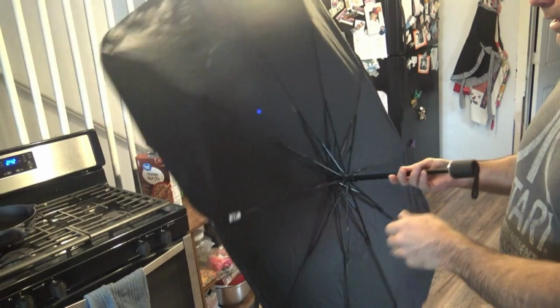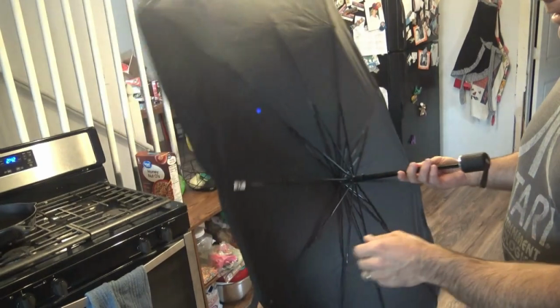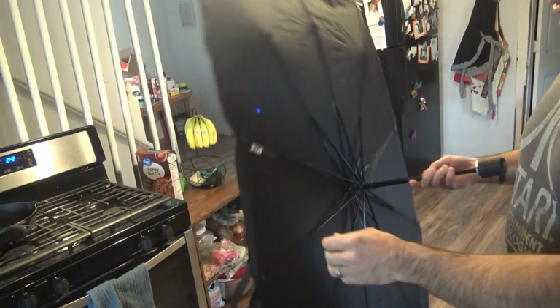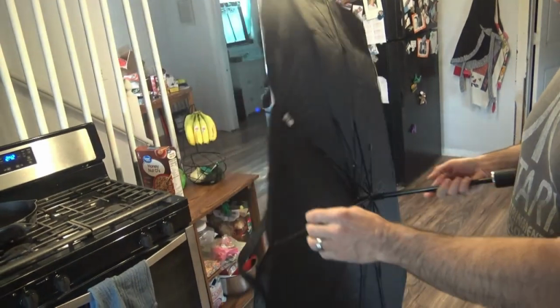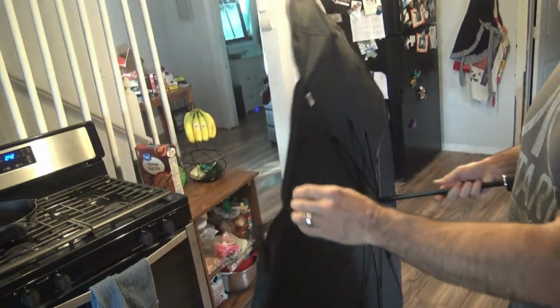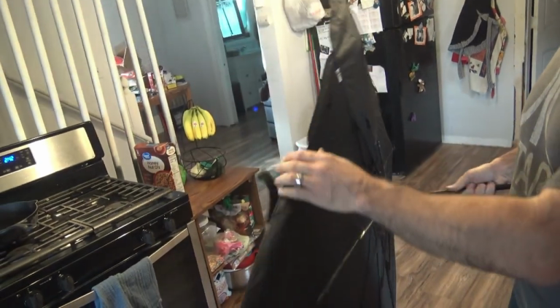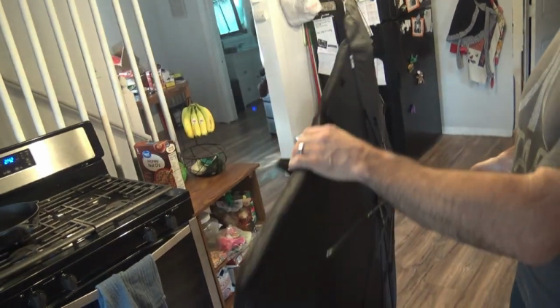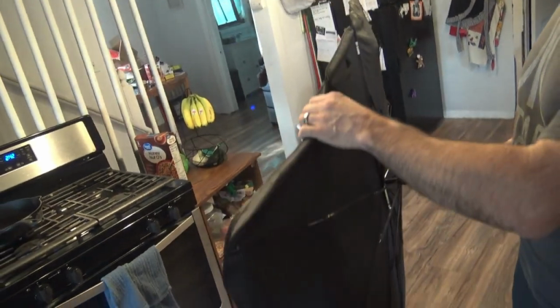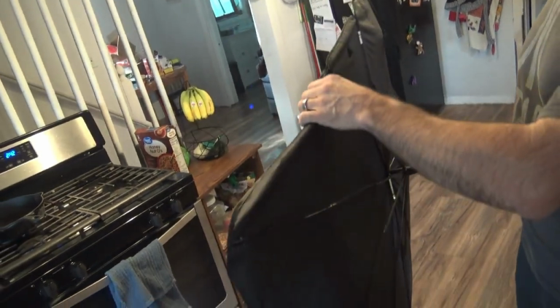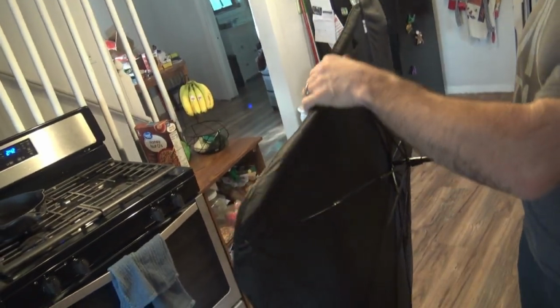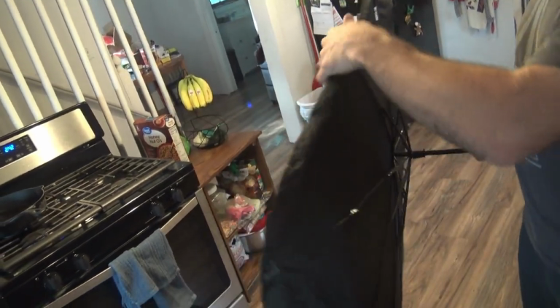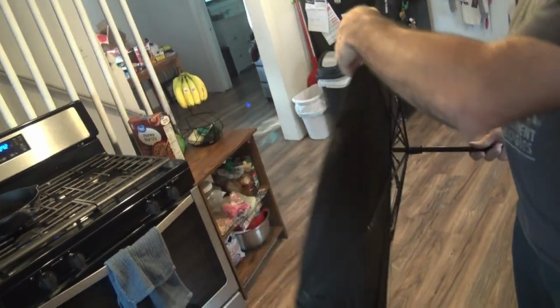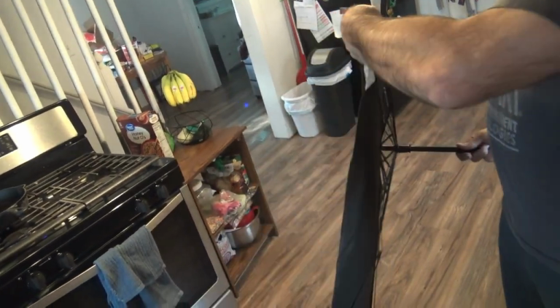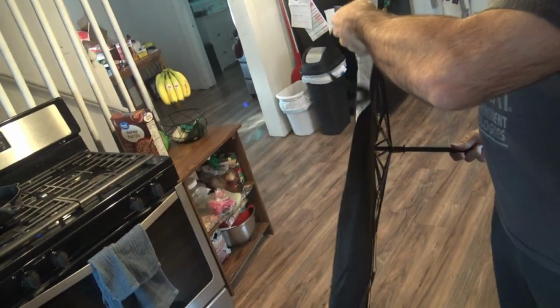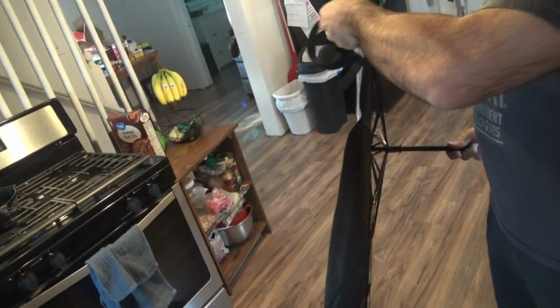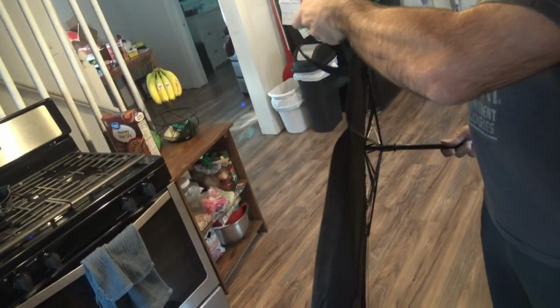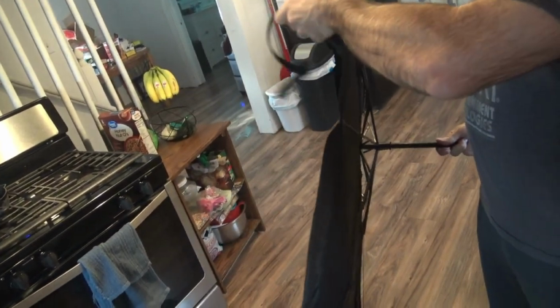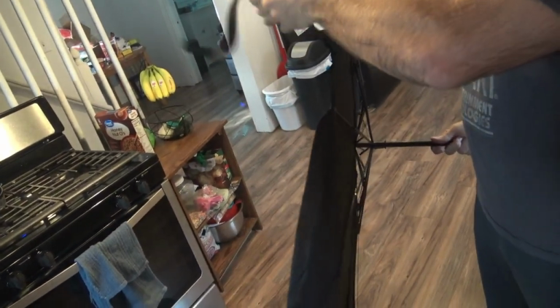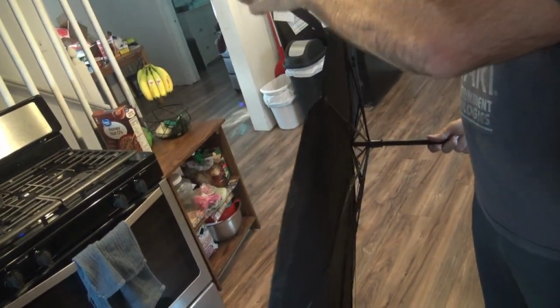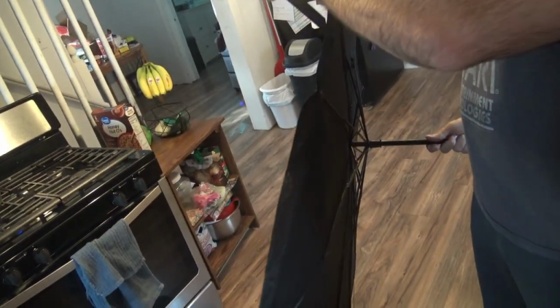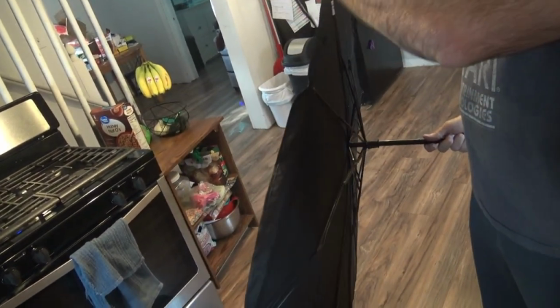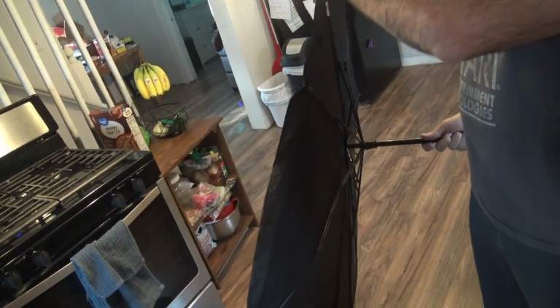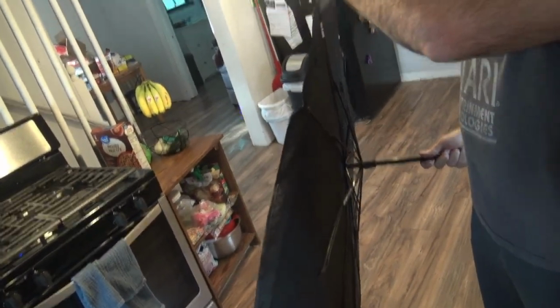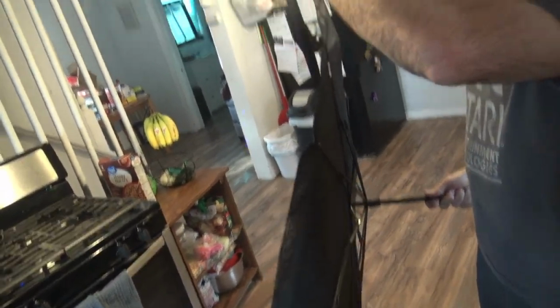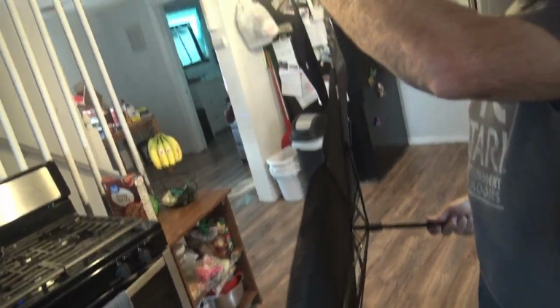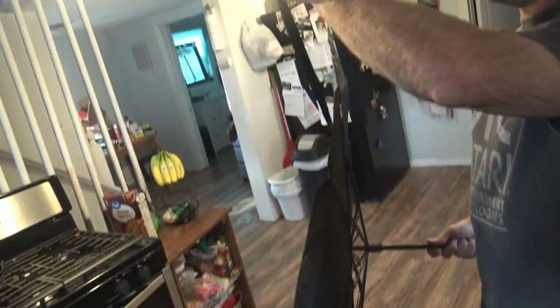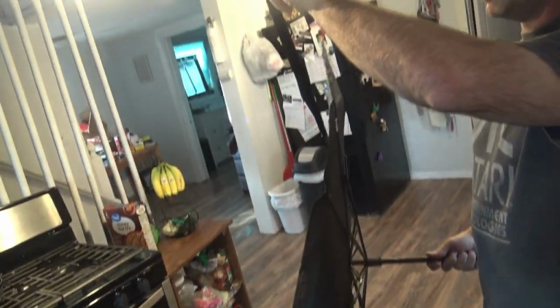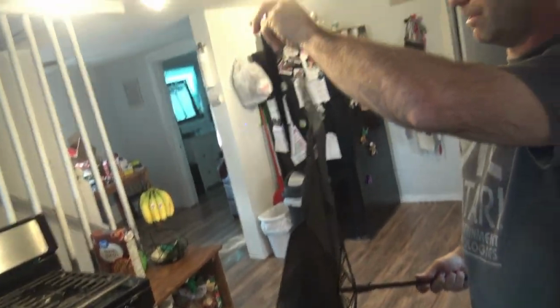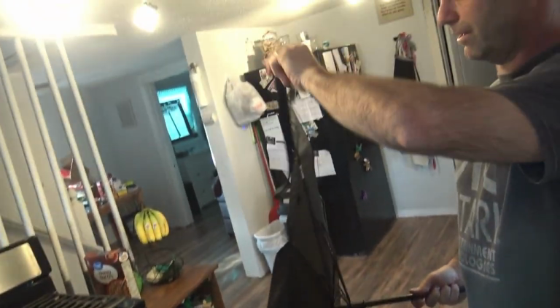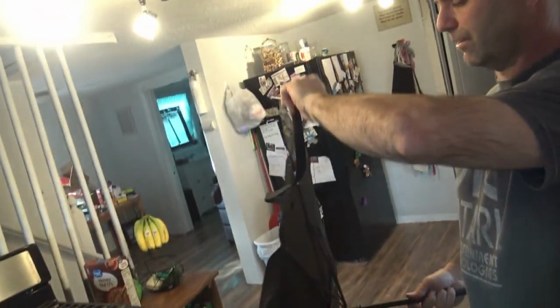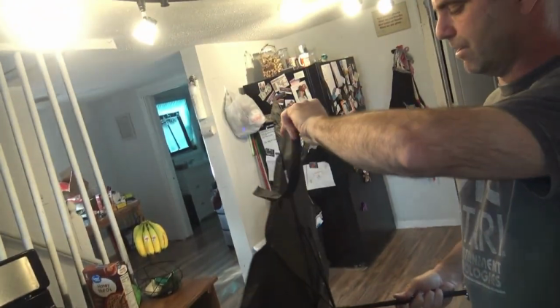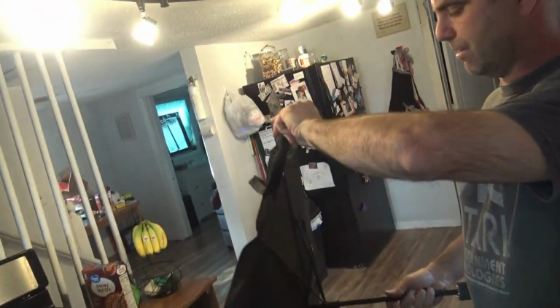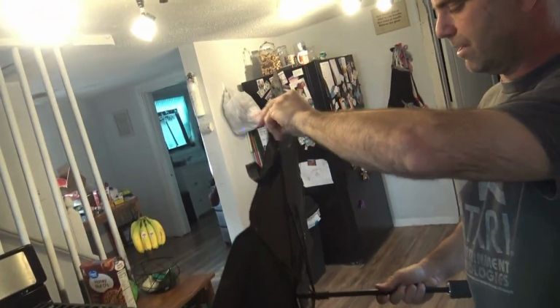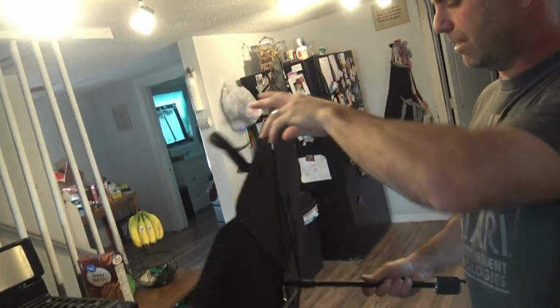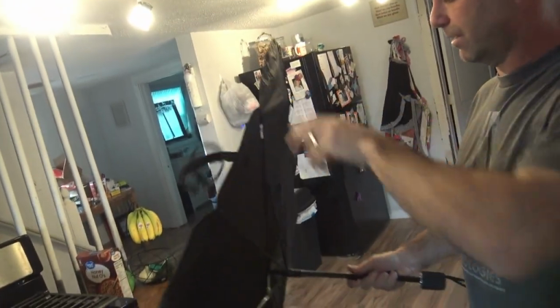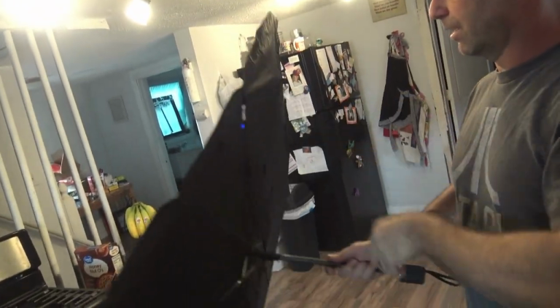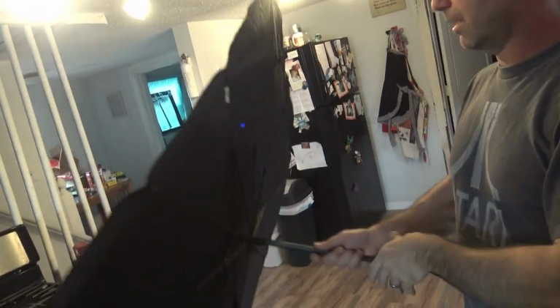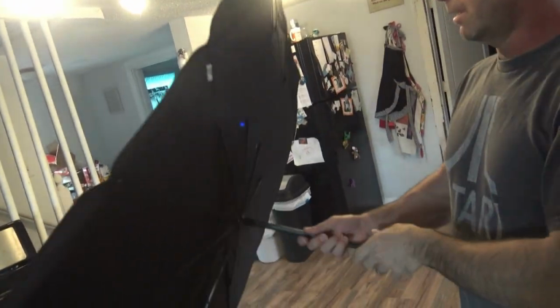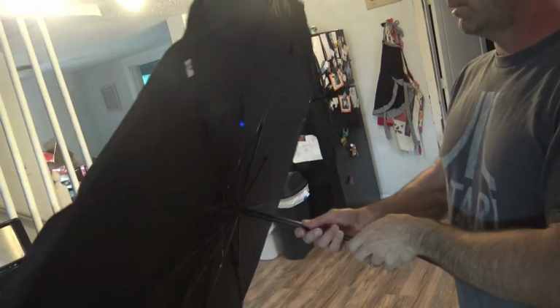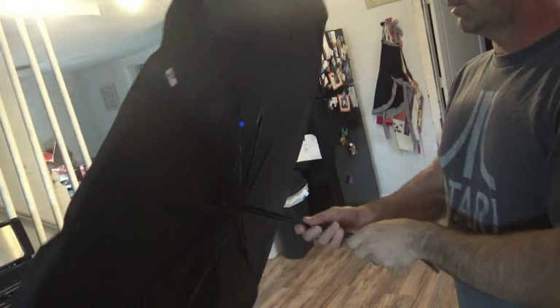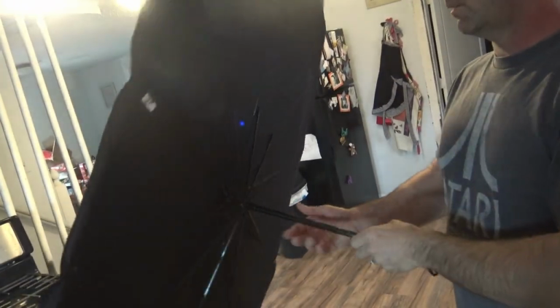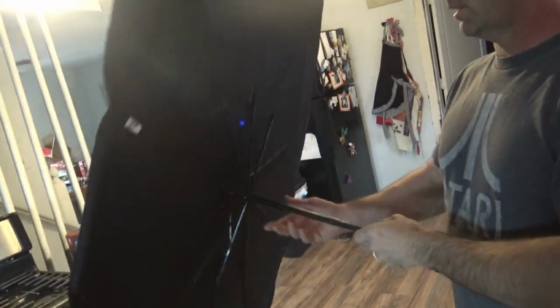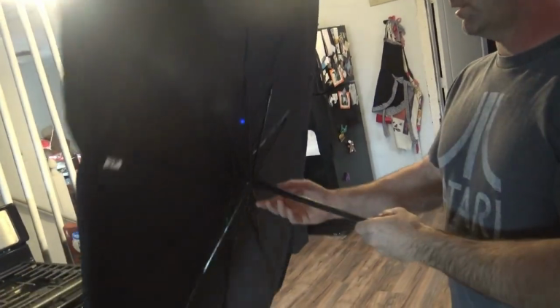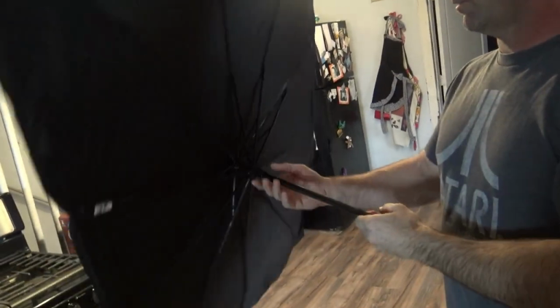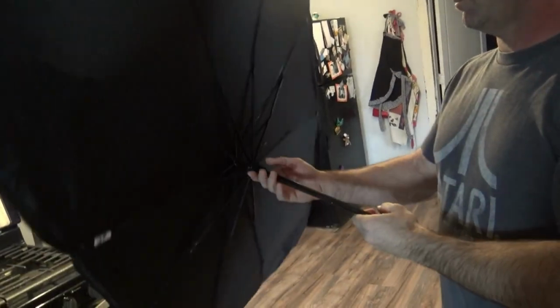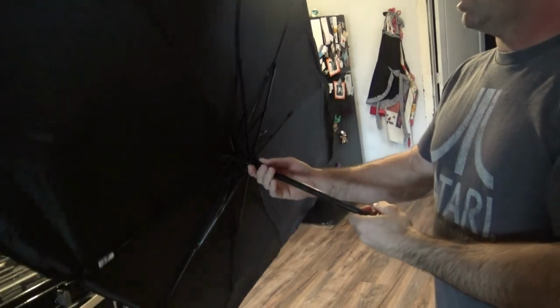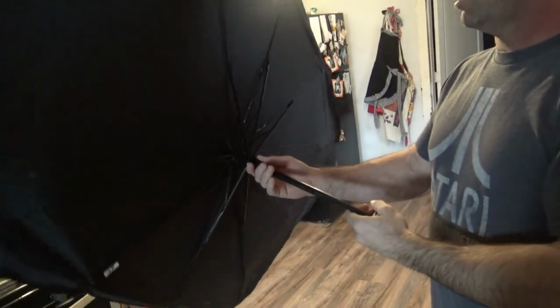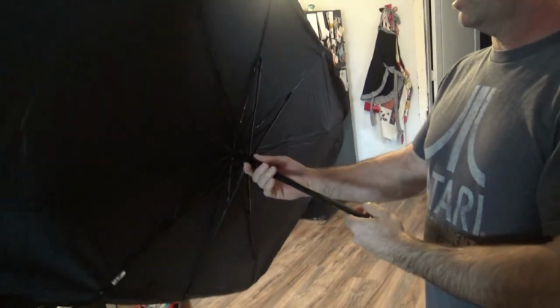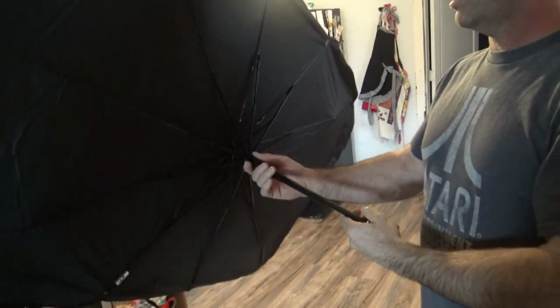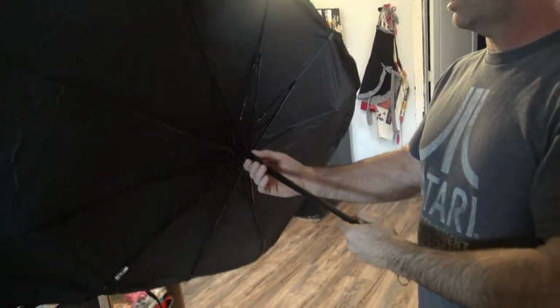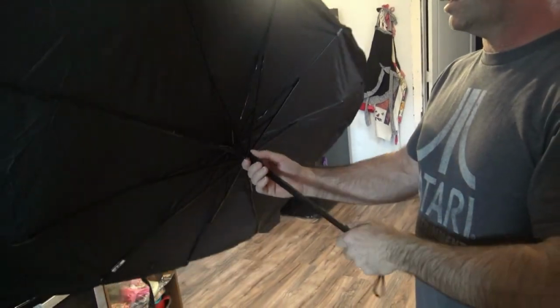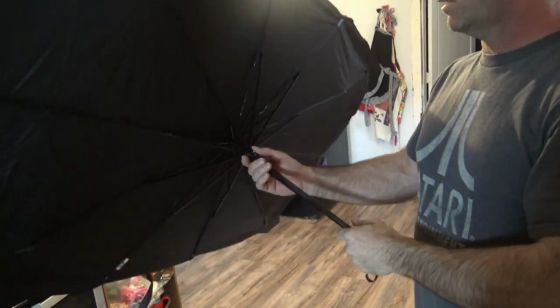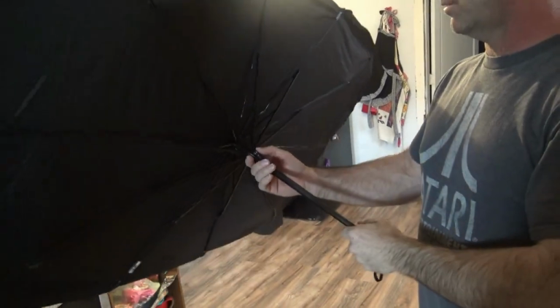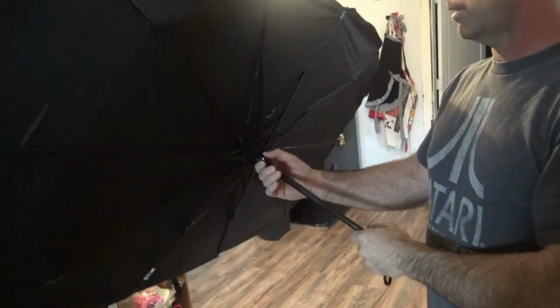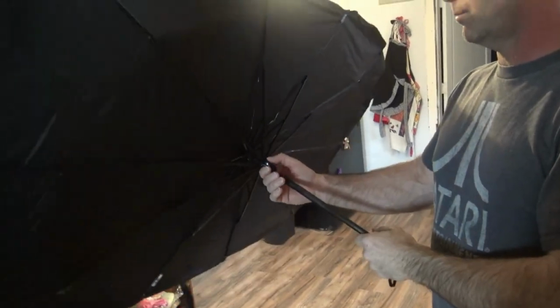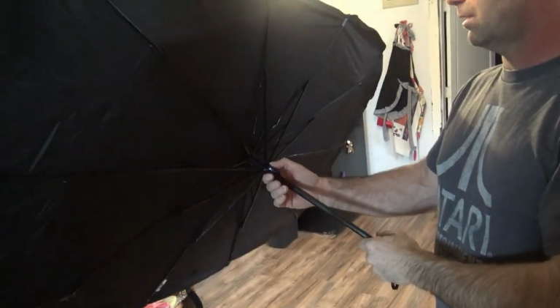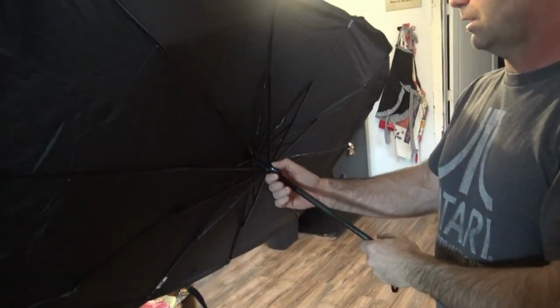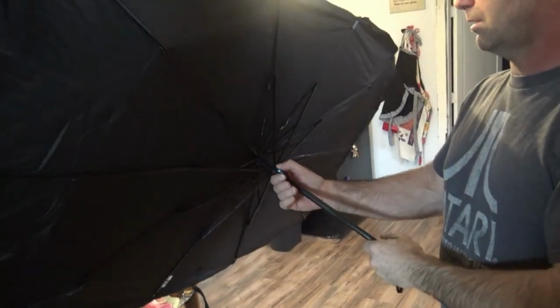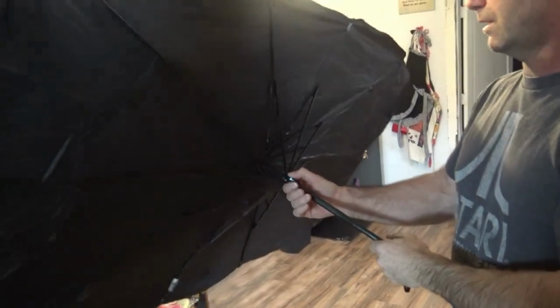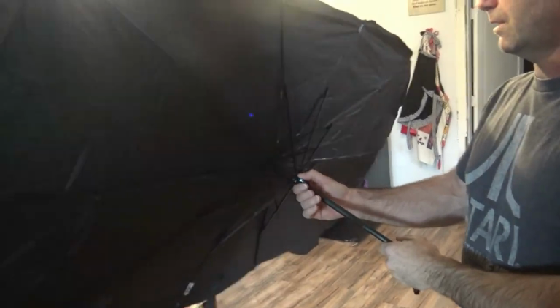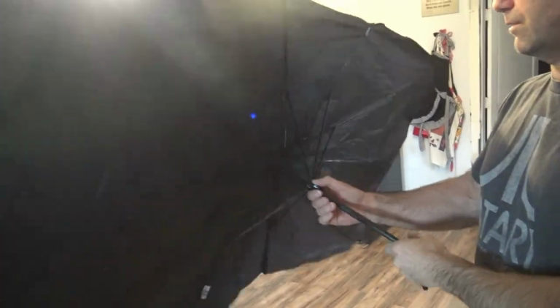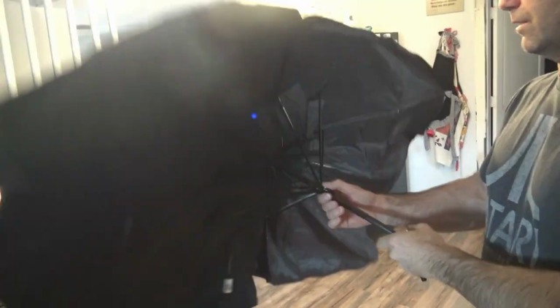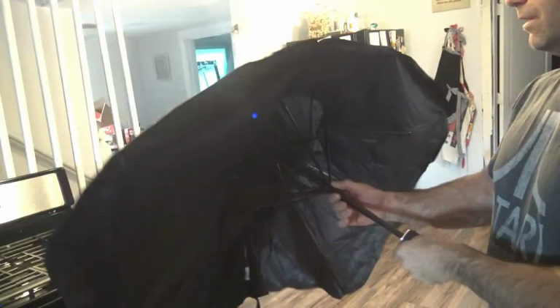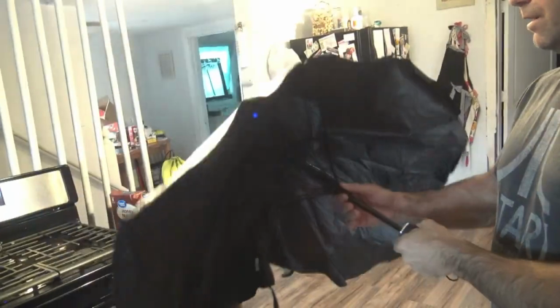This part looks like it's designed to wrap around your mirror in the car. I will meet you outside where I'm gonna test it out in the car.